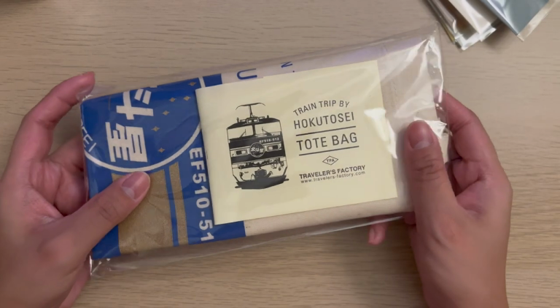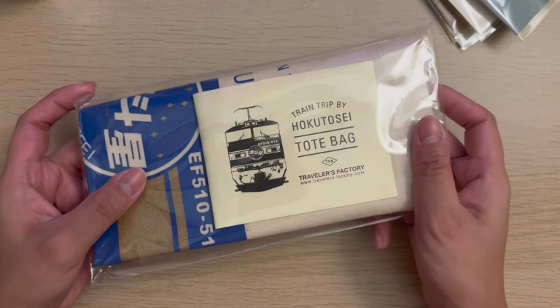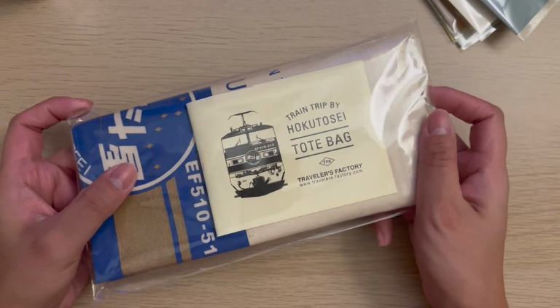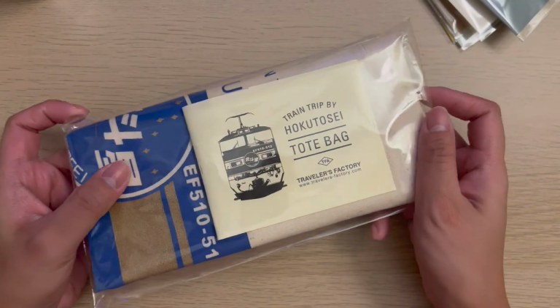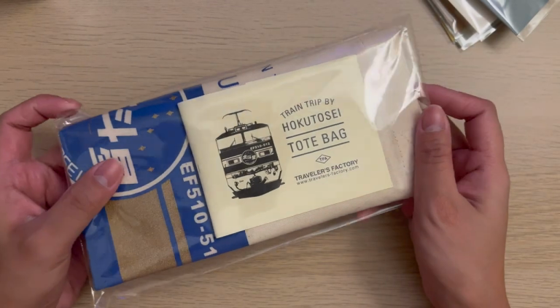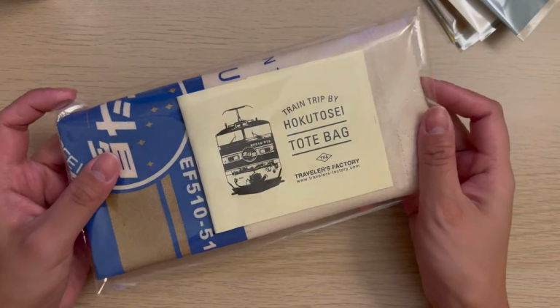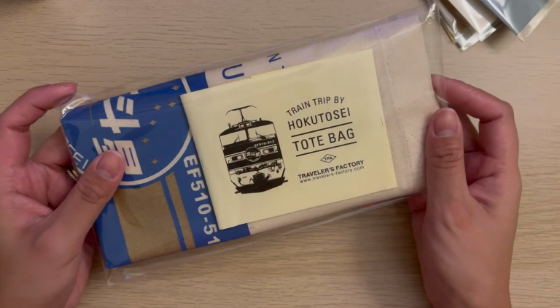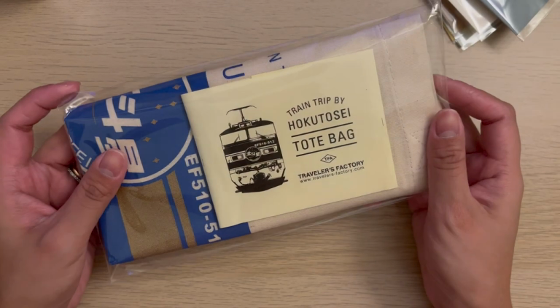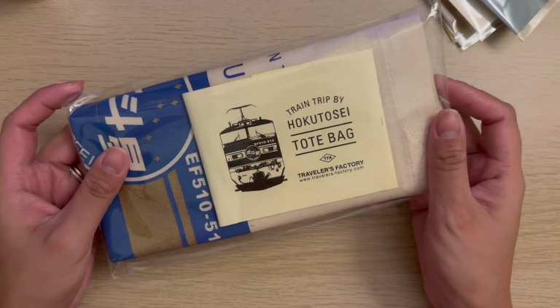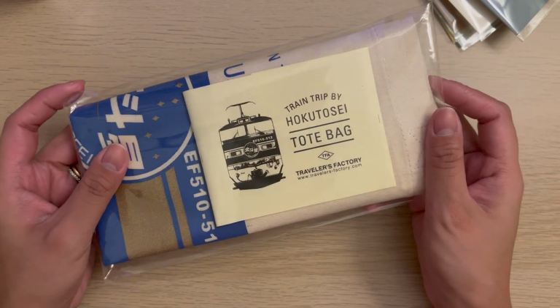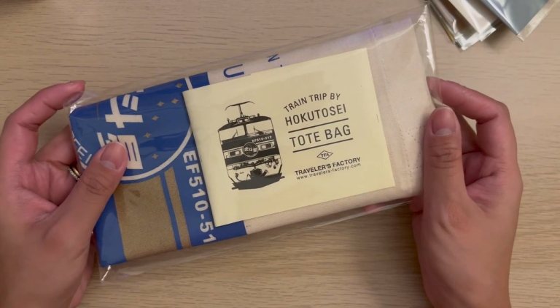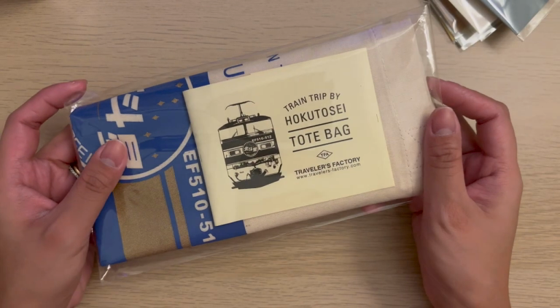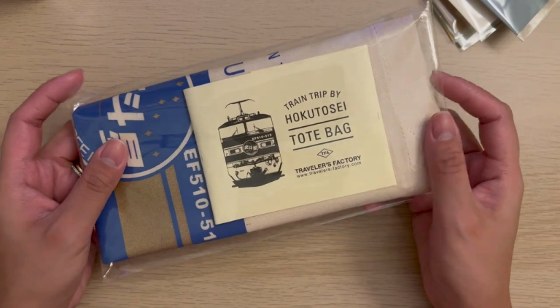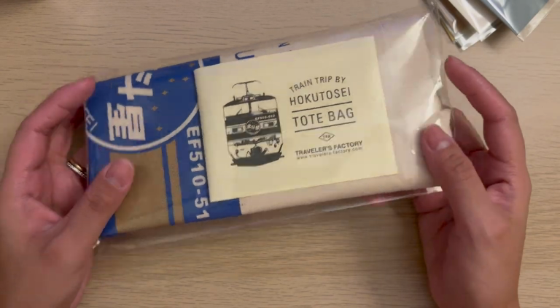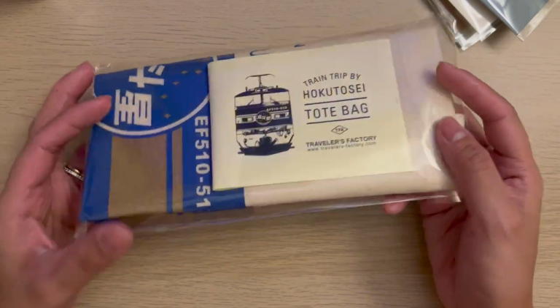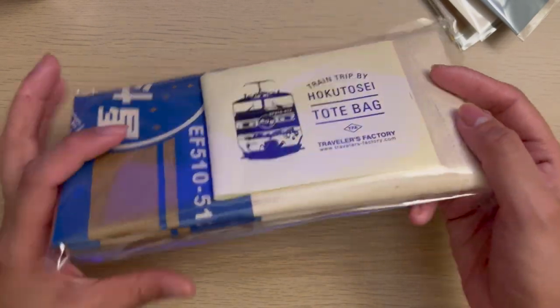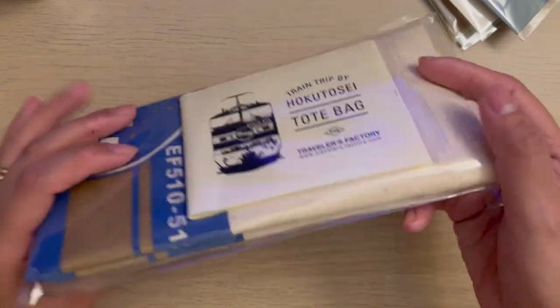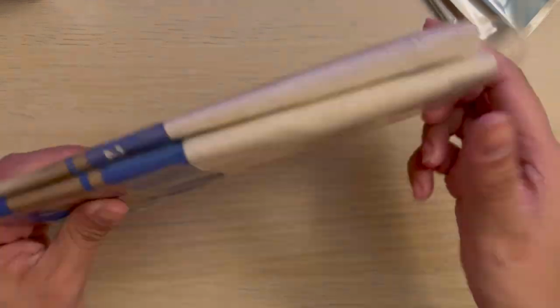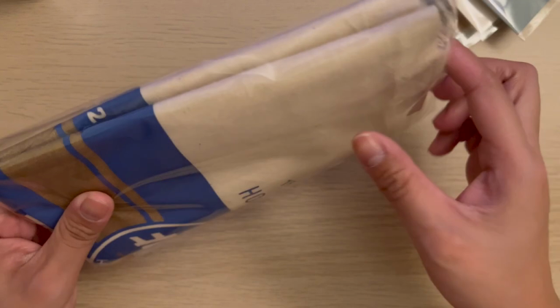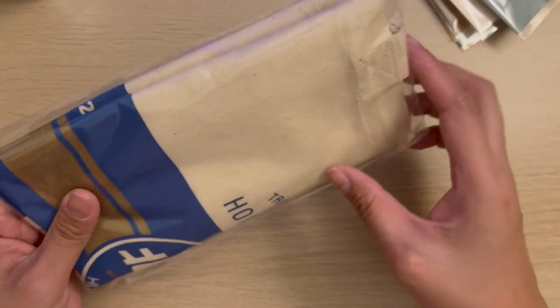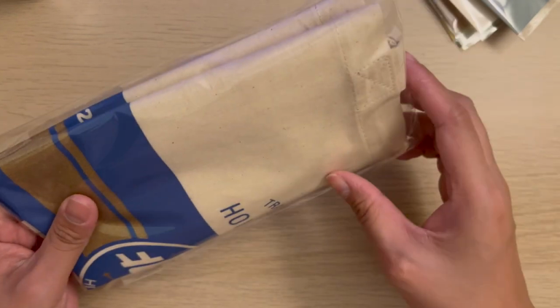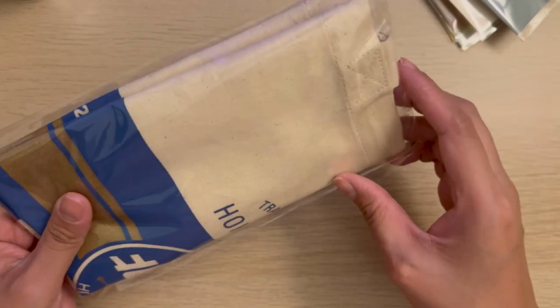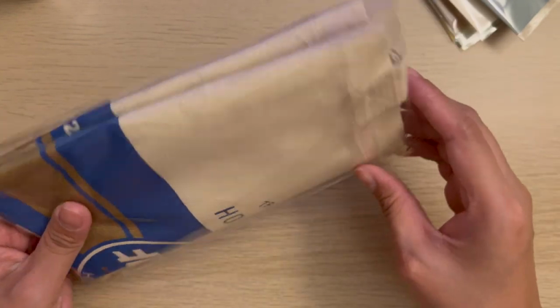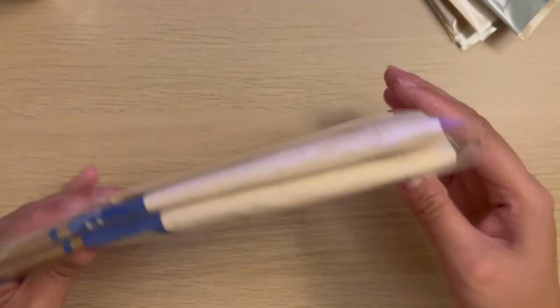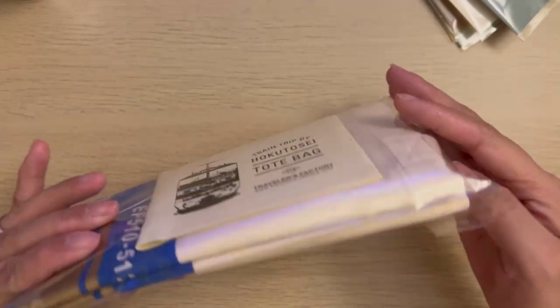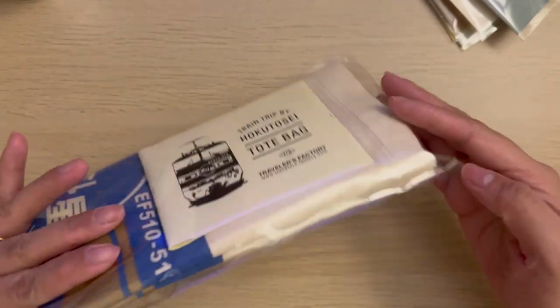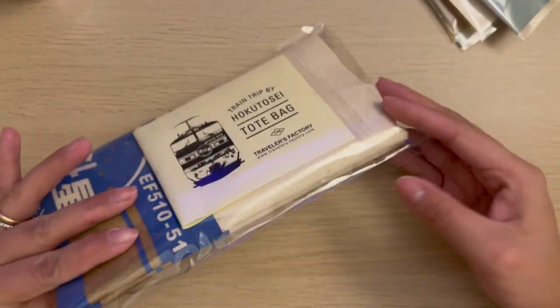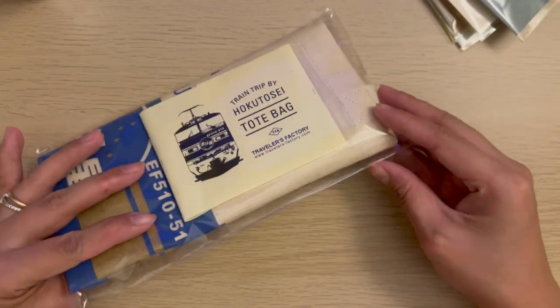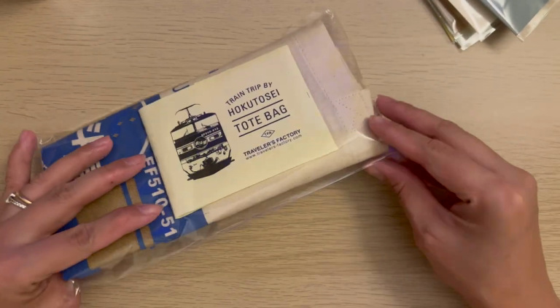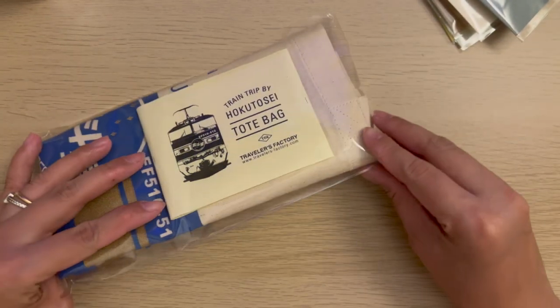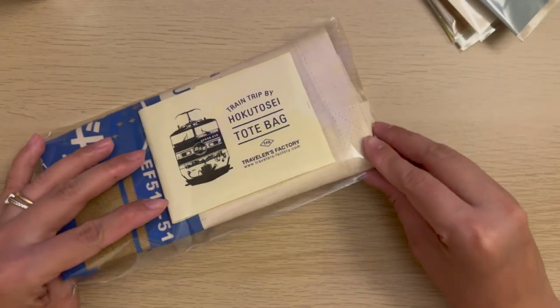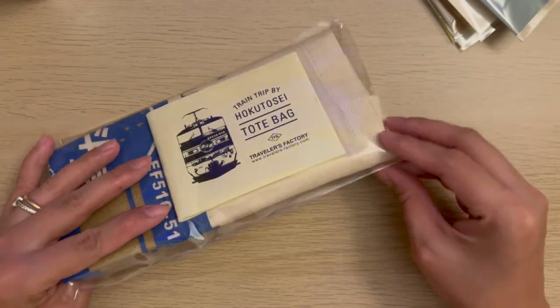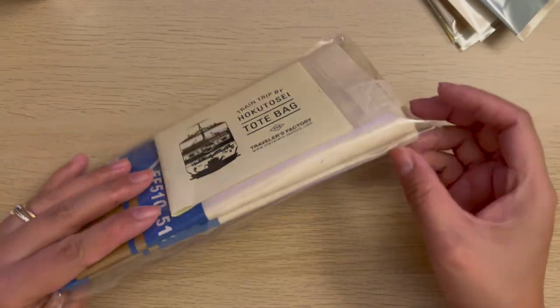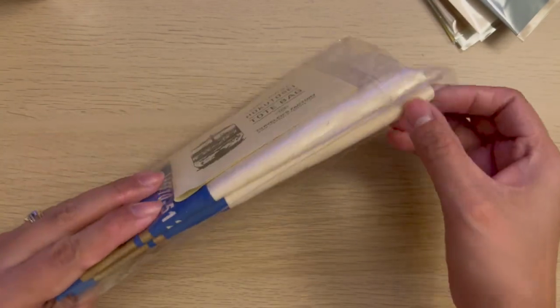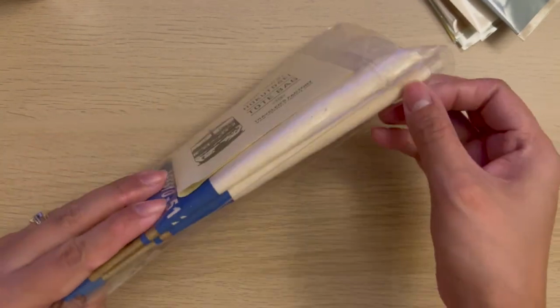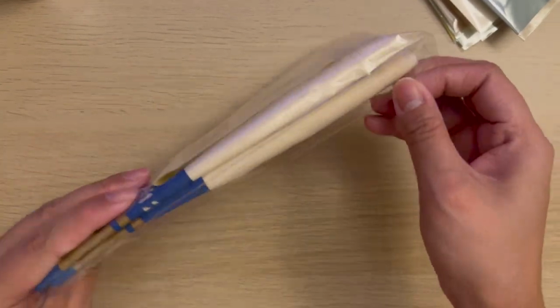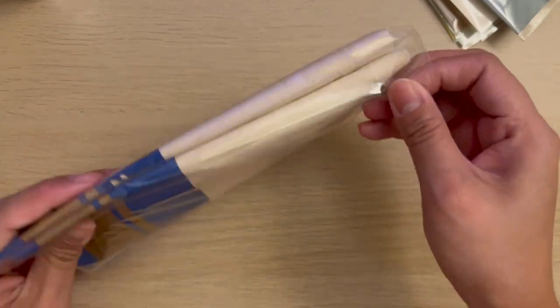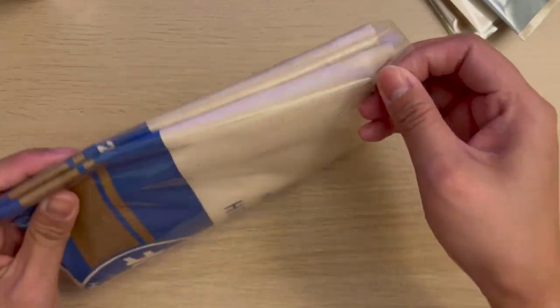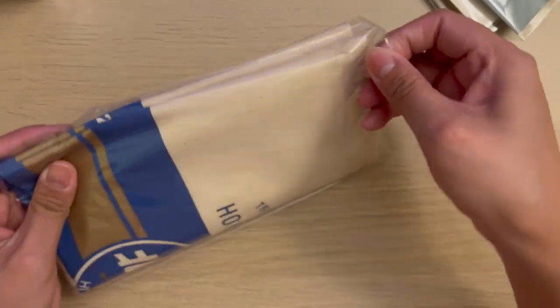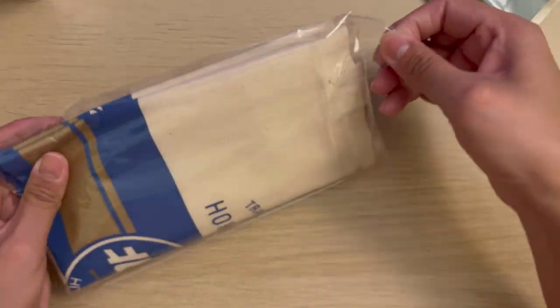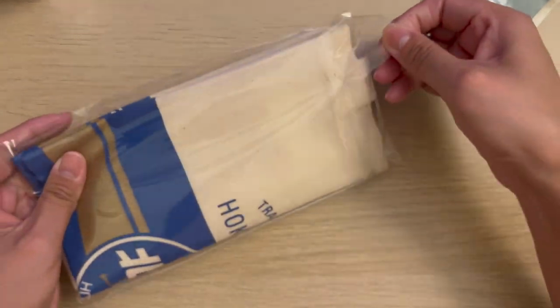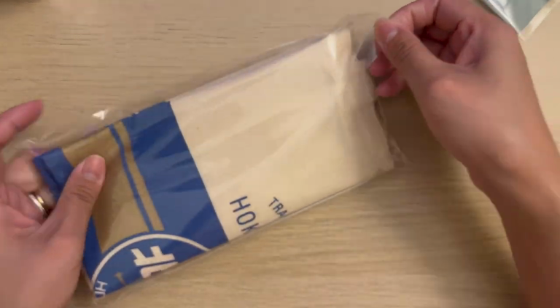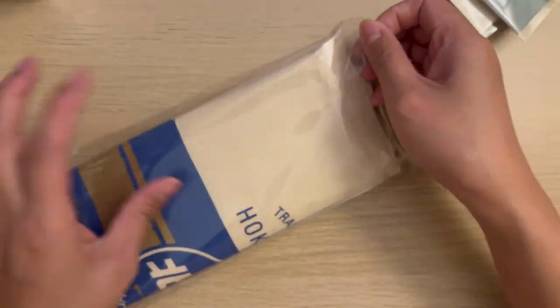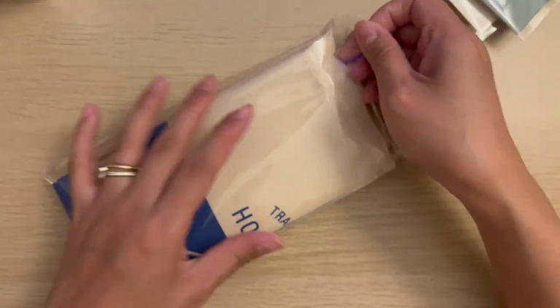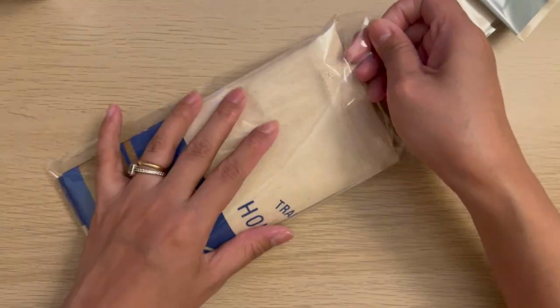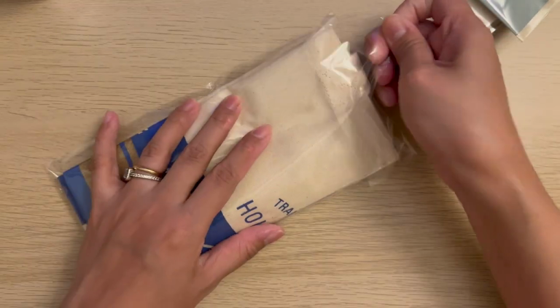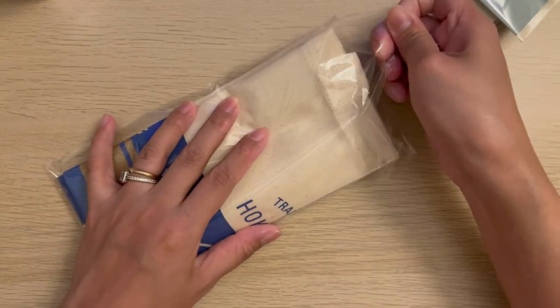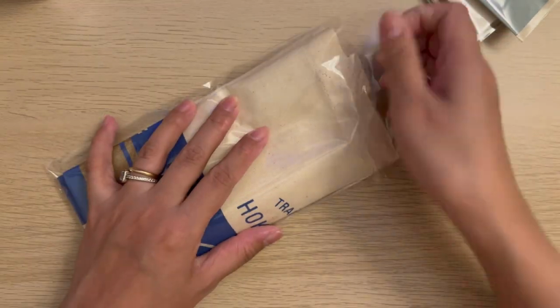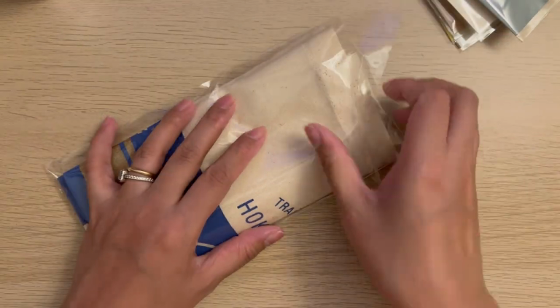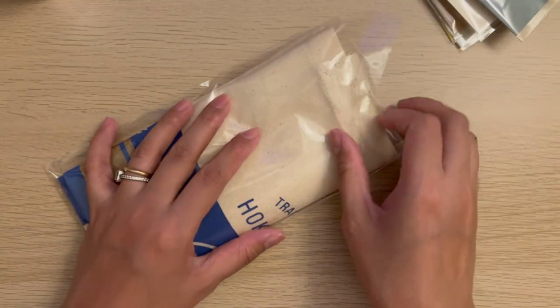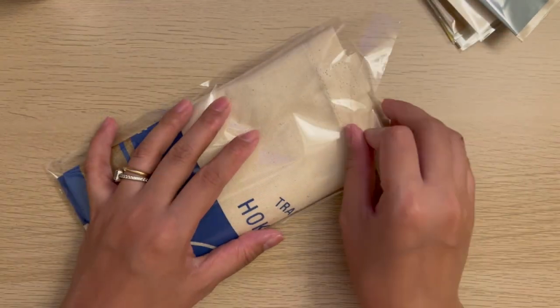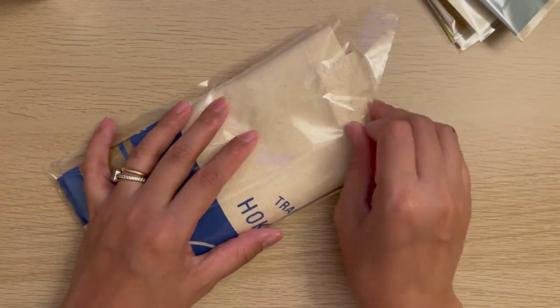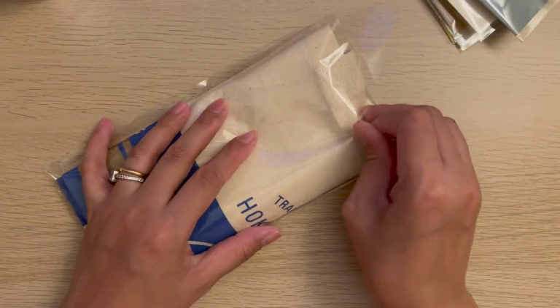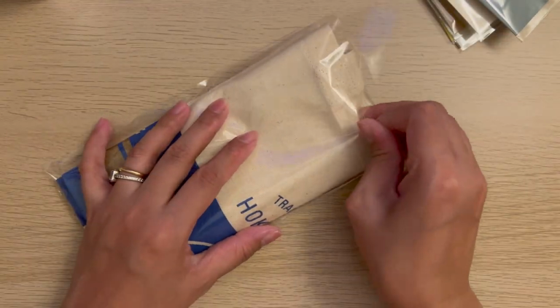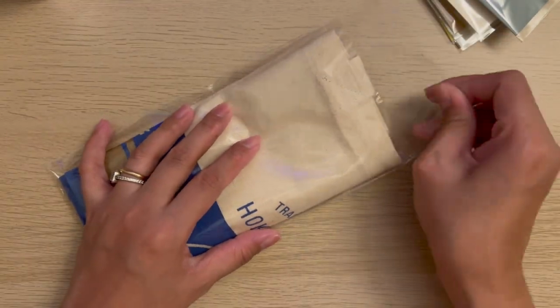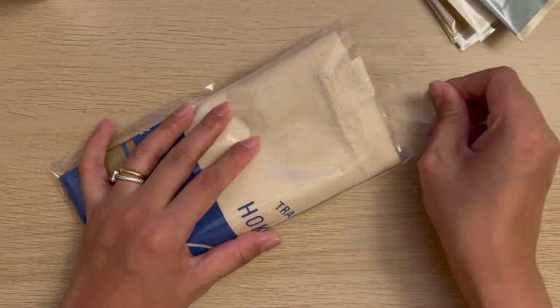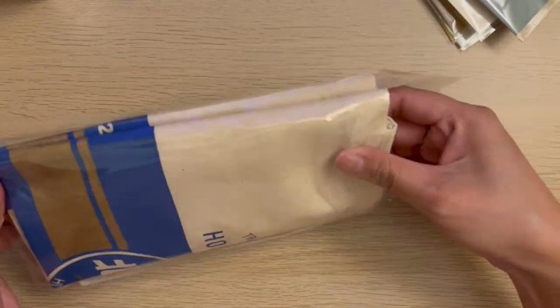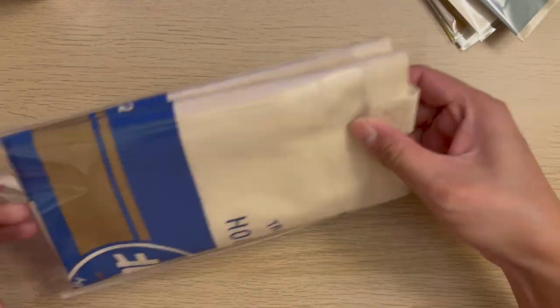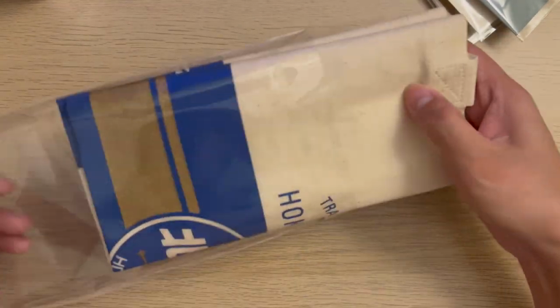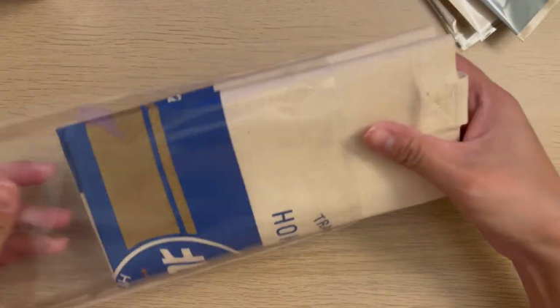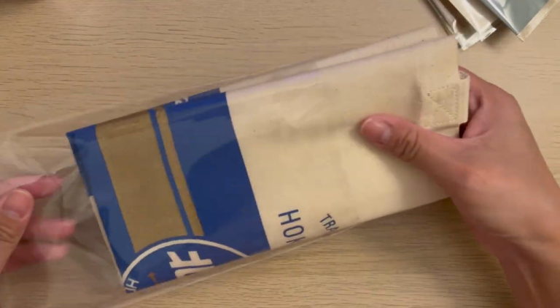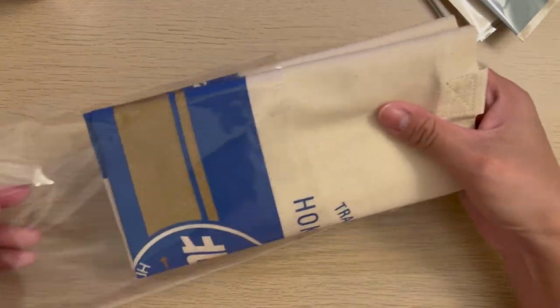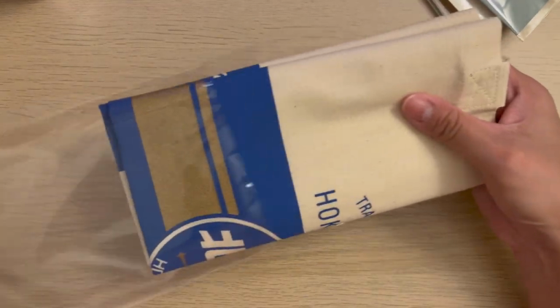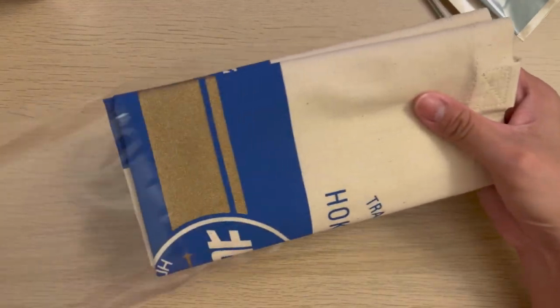Next, I got a tote bag which has the train trip design by Fakutisei.